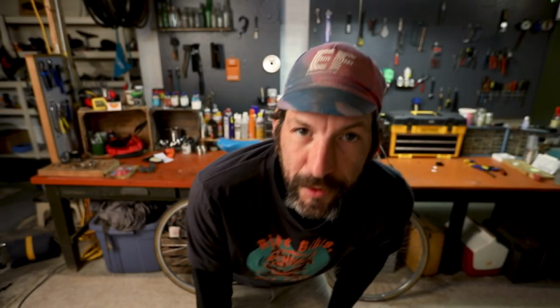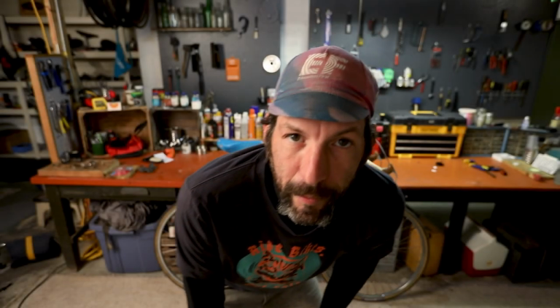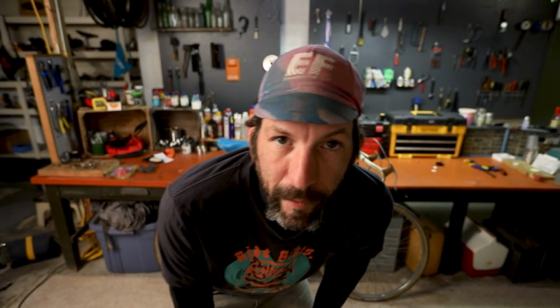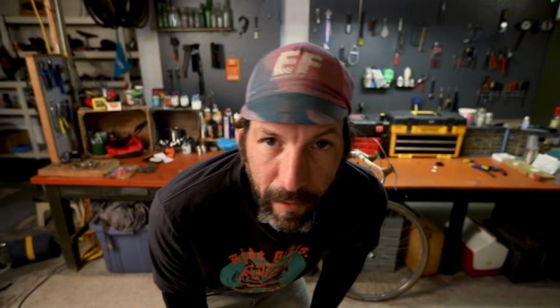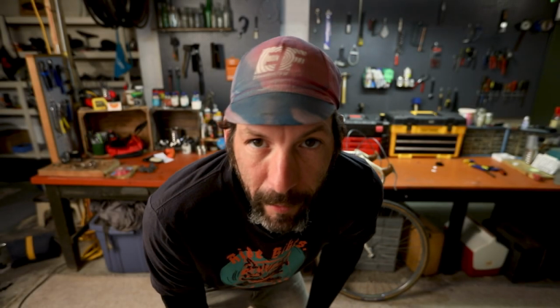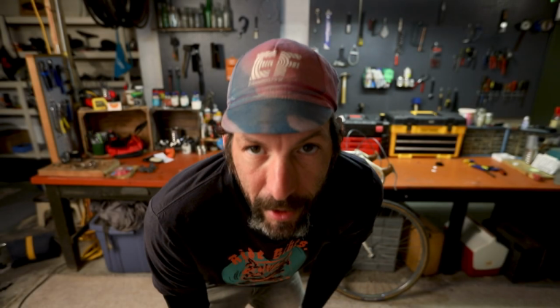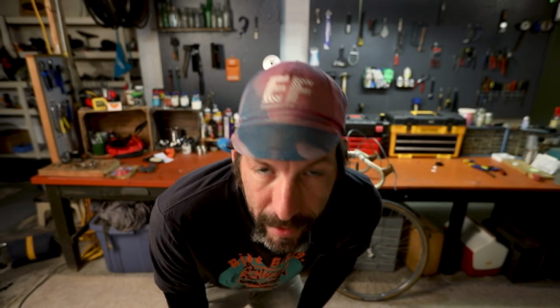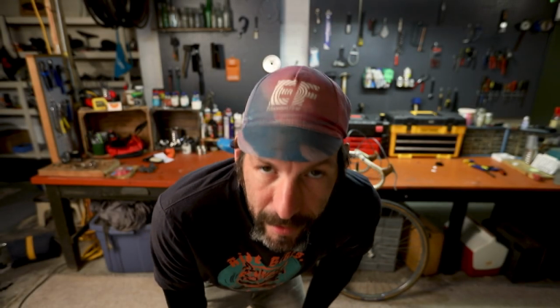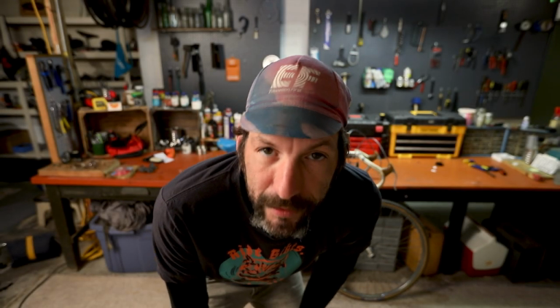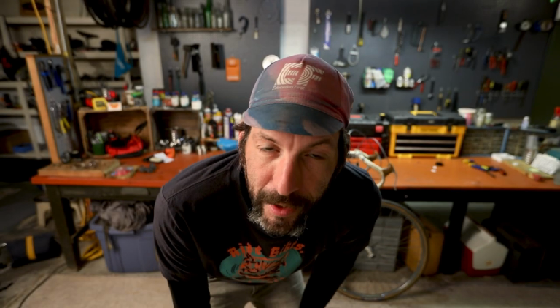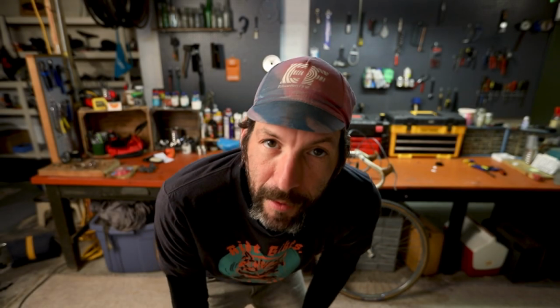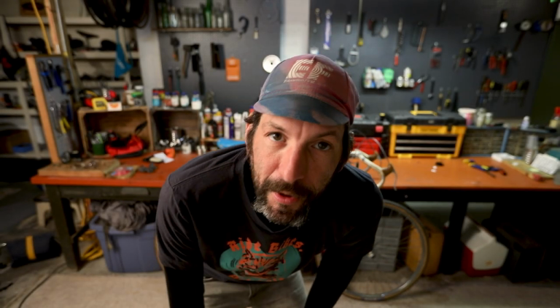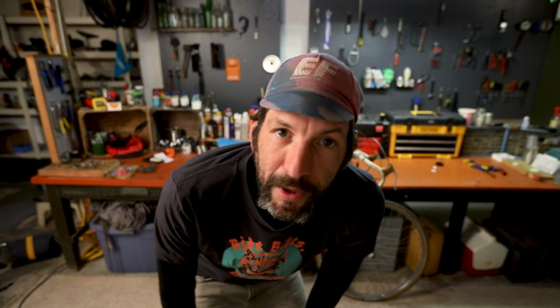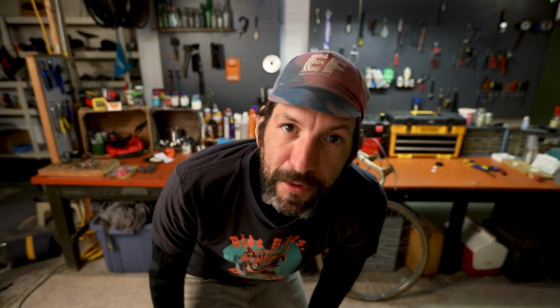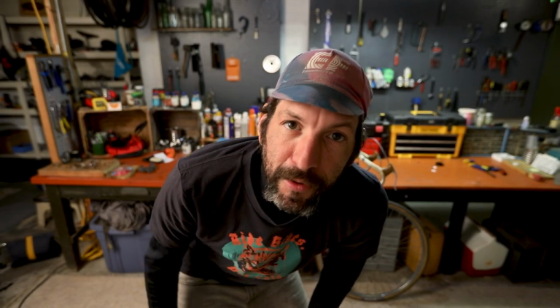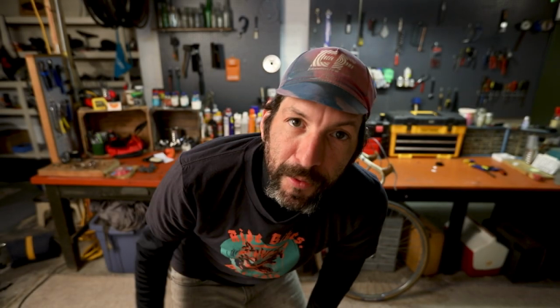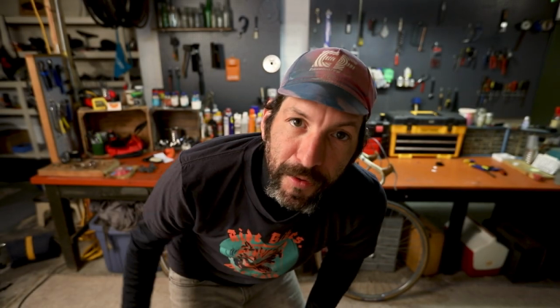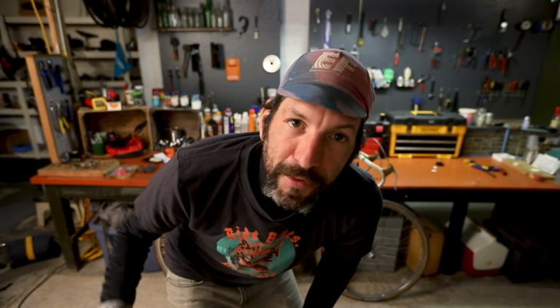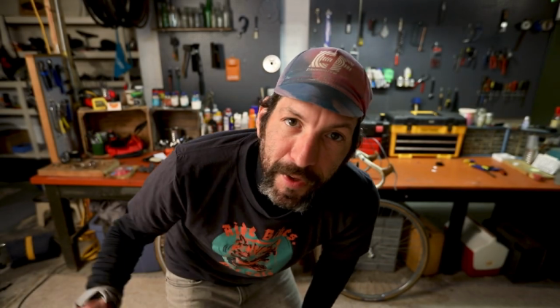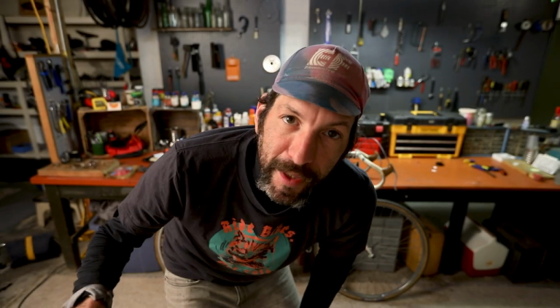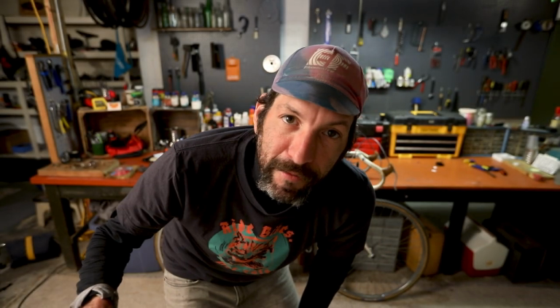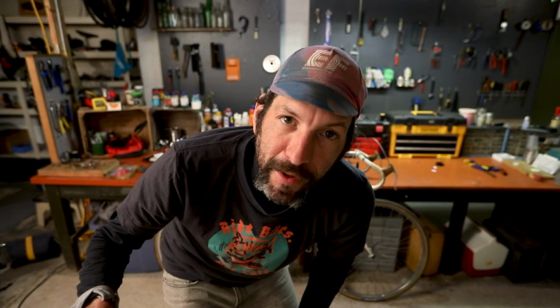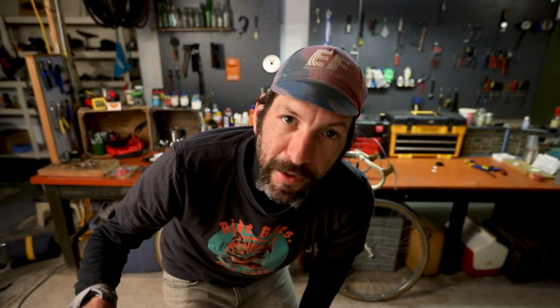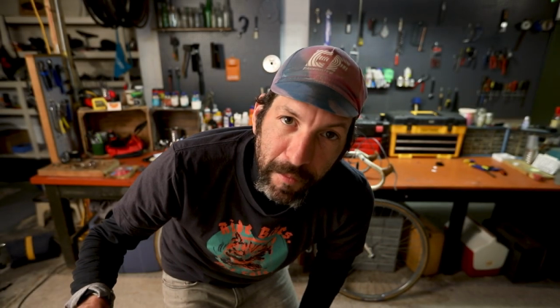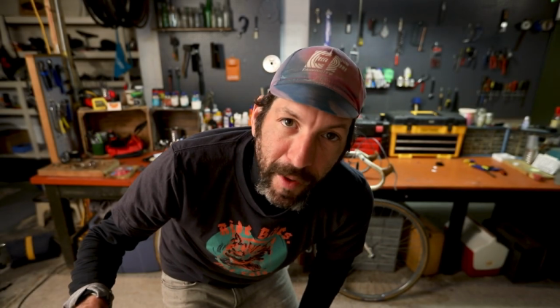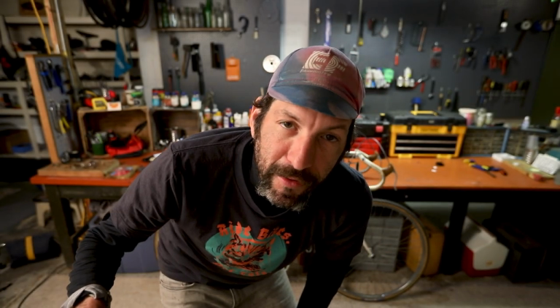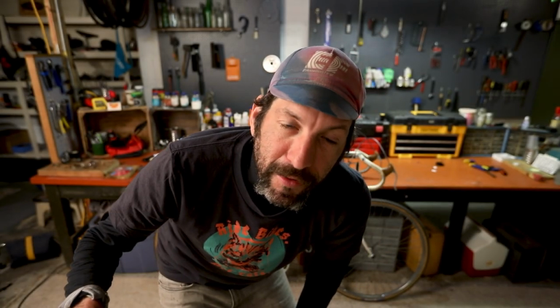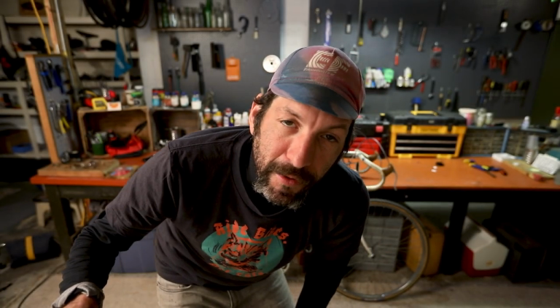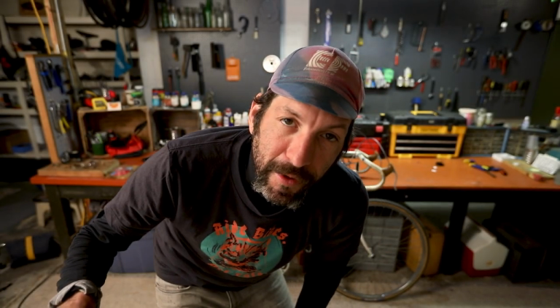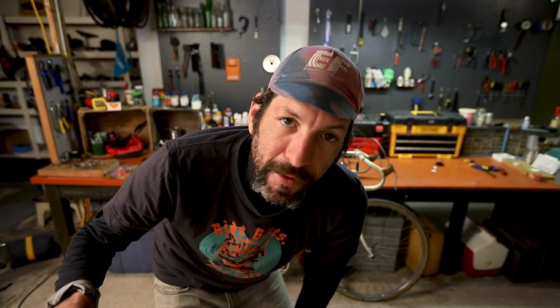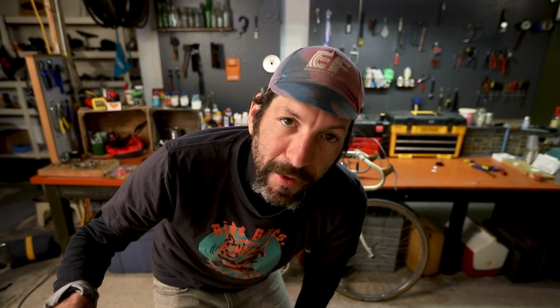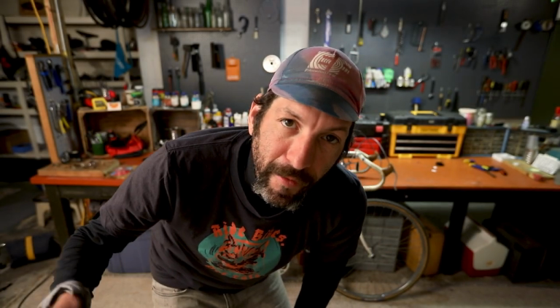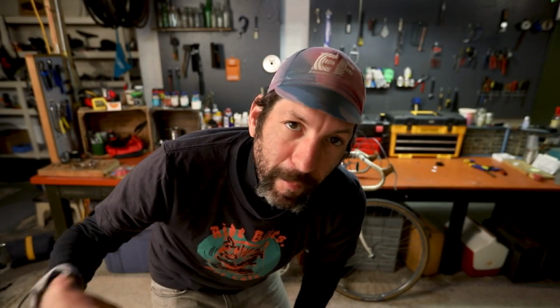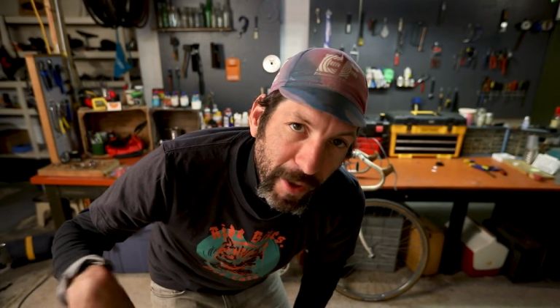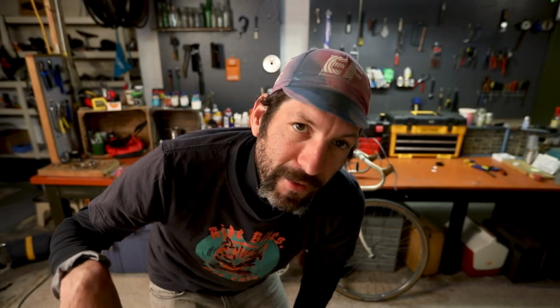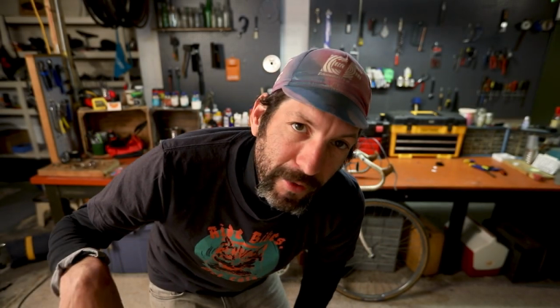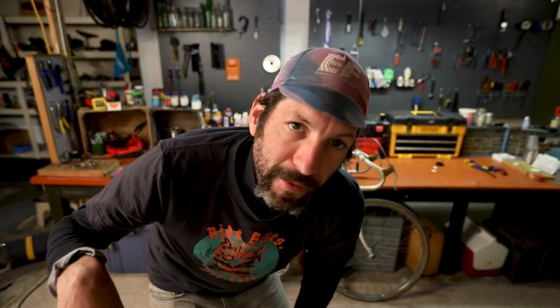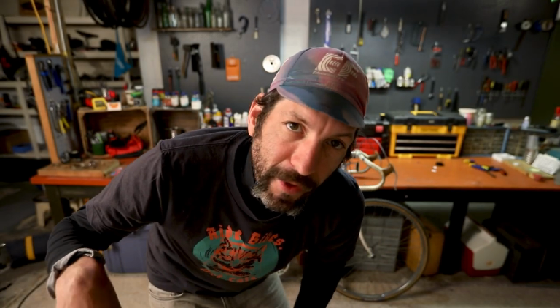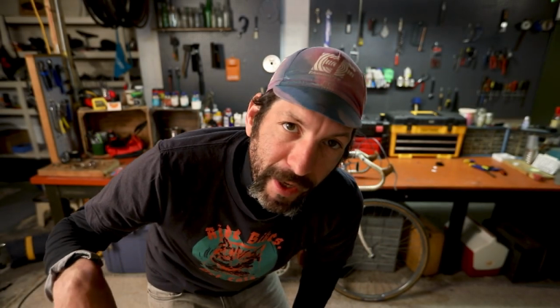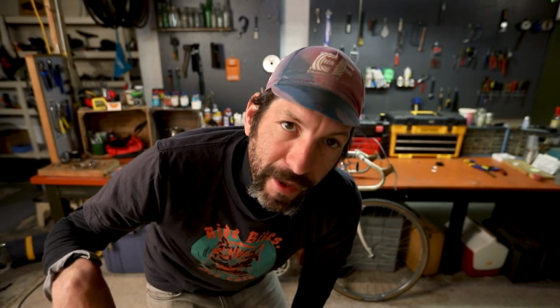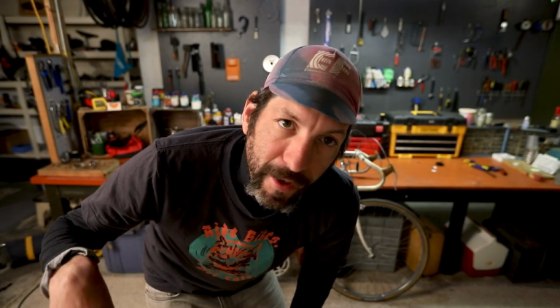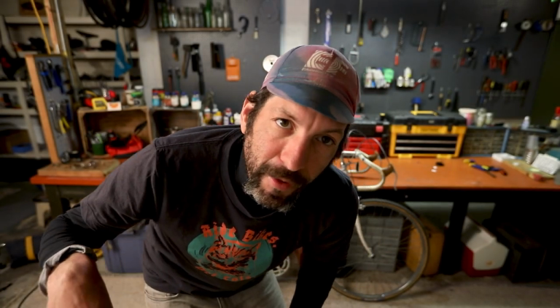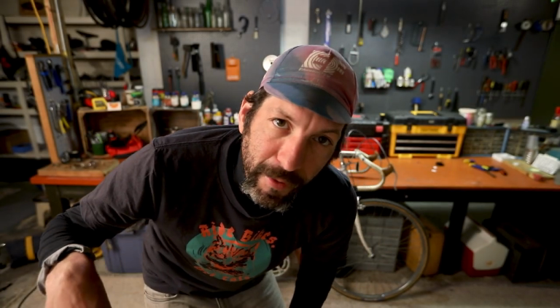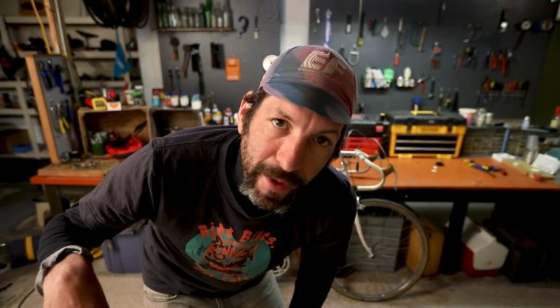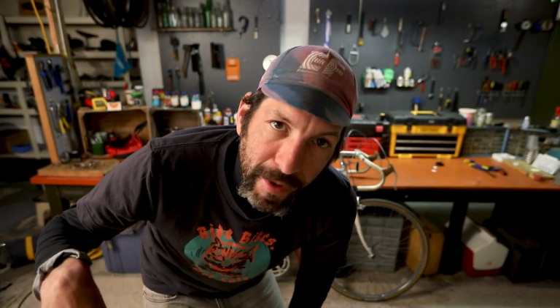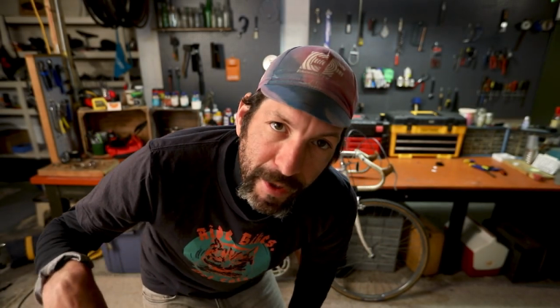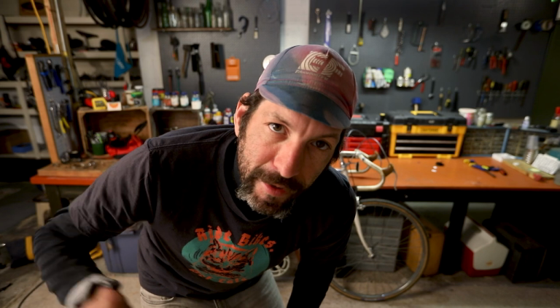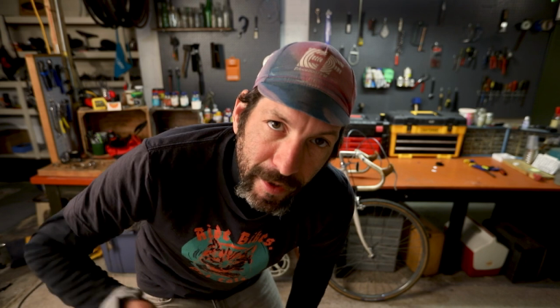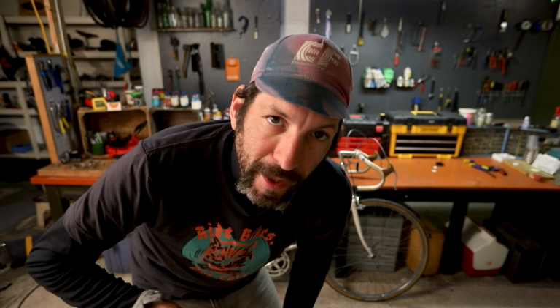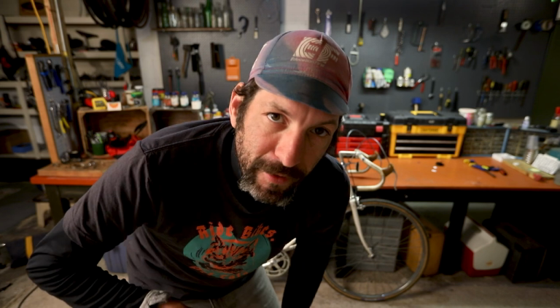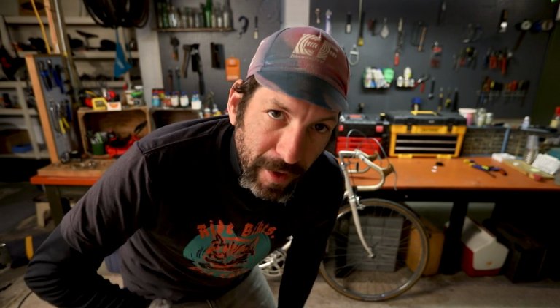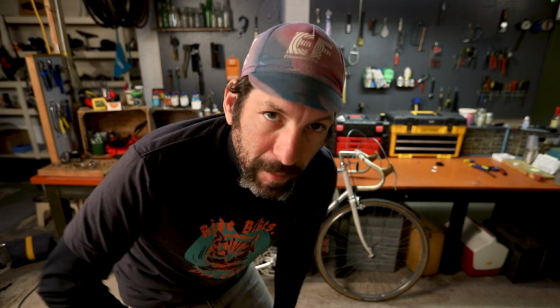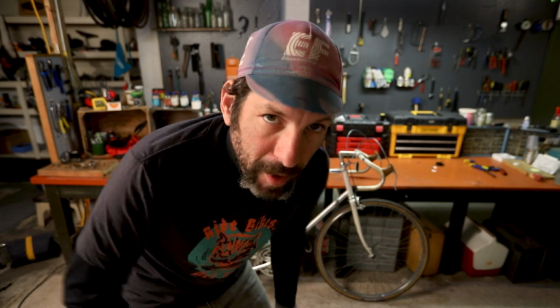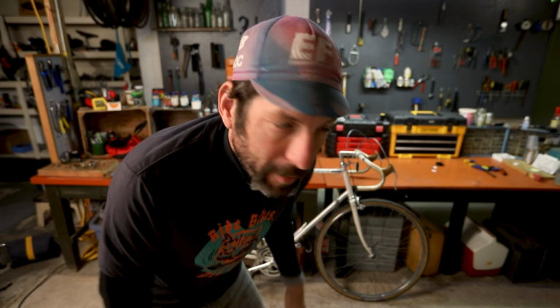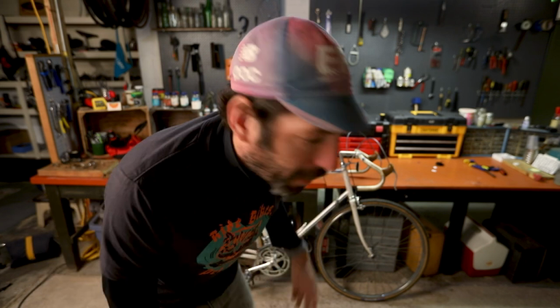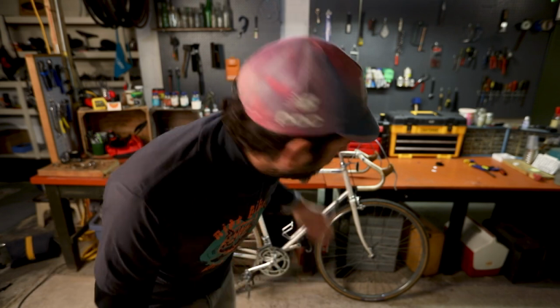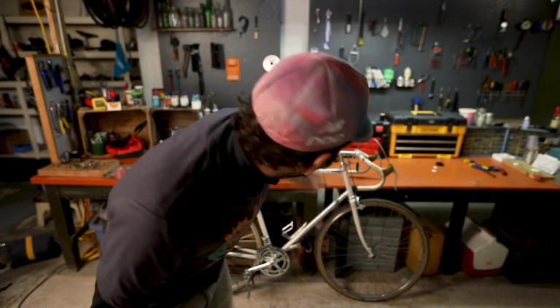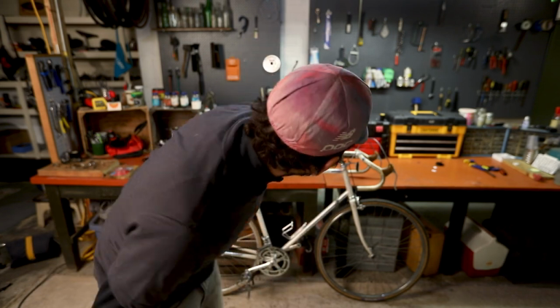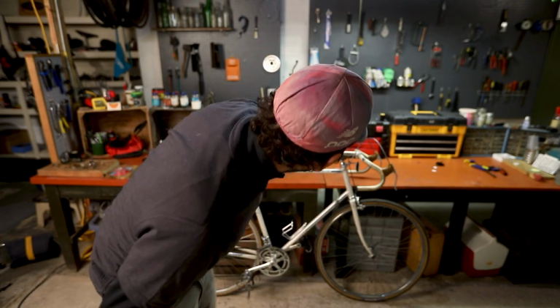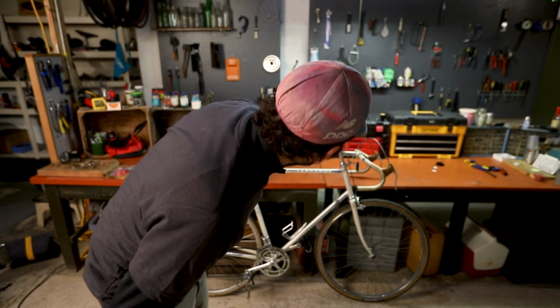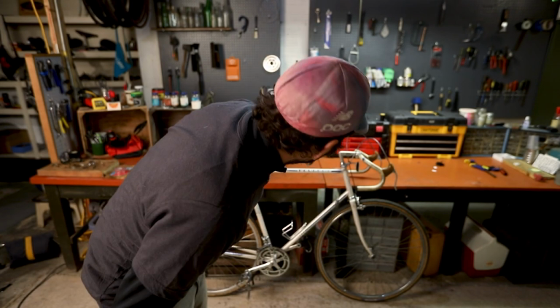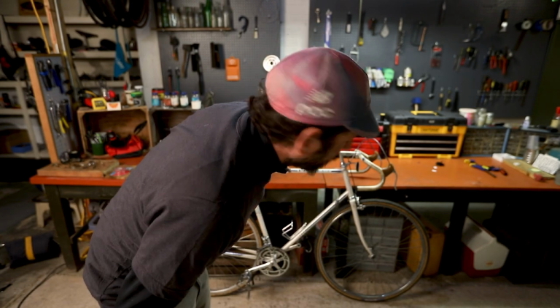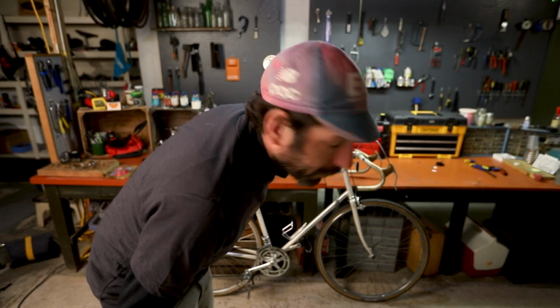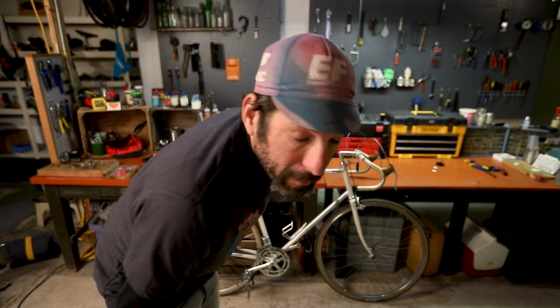What's up, everybody? Today we're going to do the second video in my series on the bicycles that I own. Today is going to be about my Peugeot.